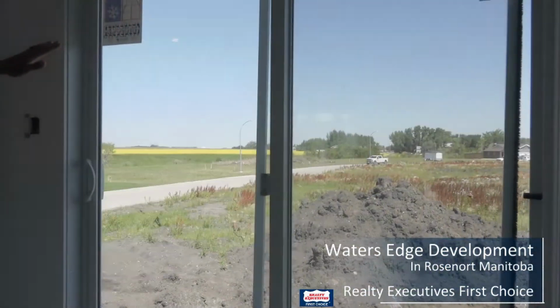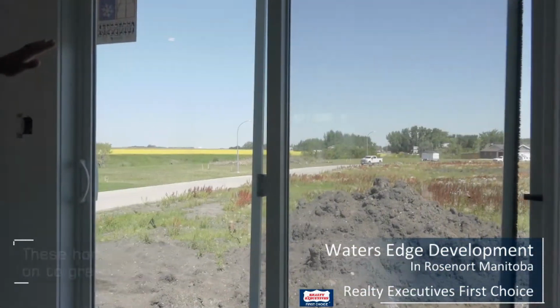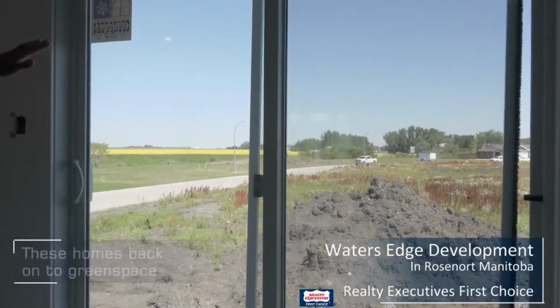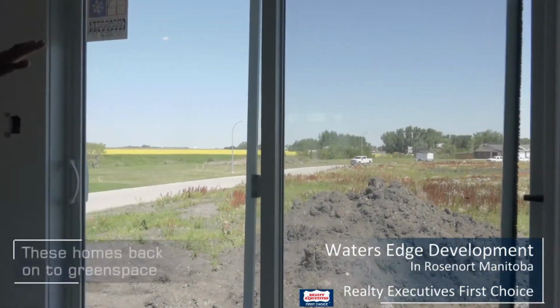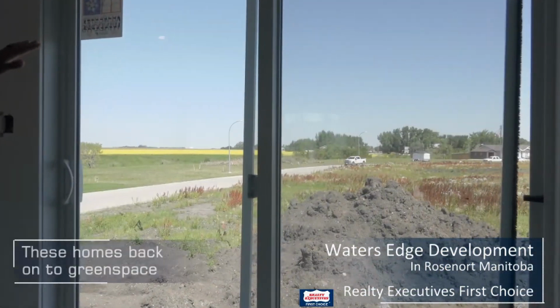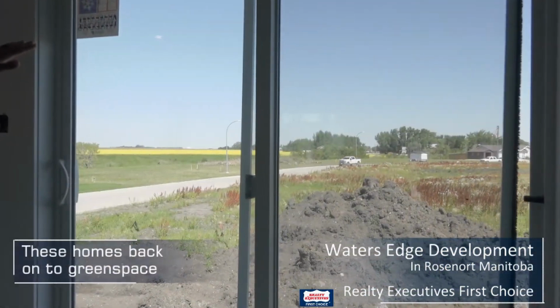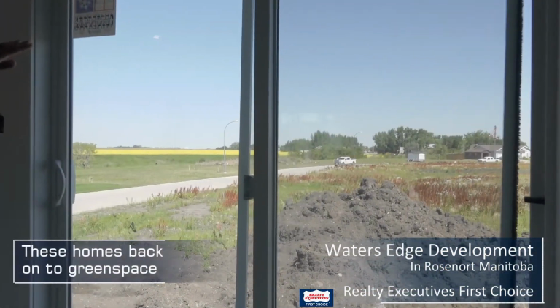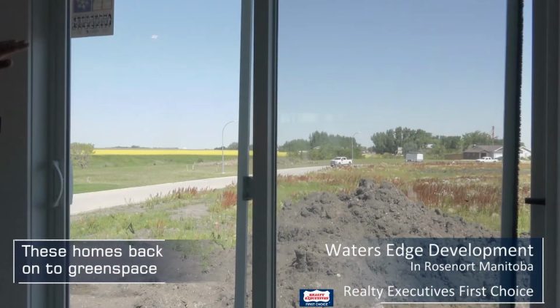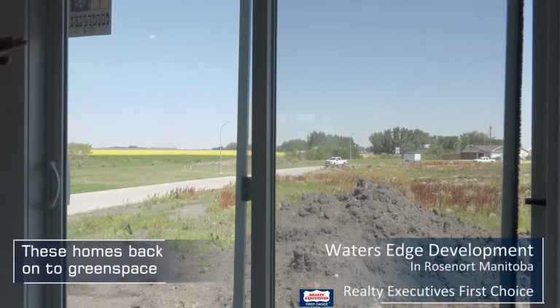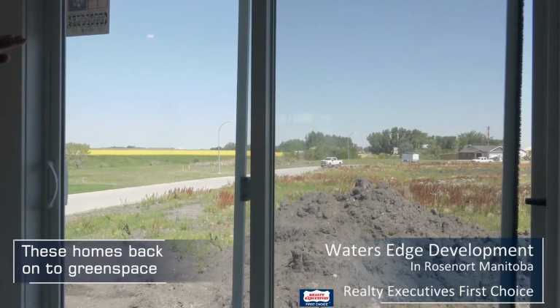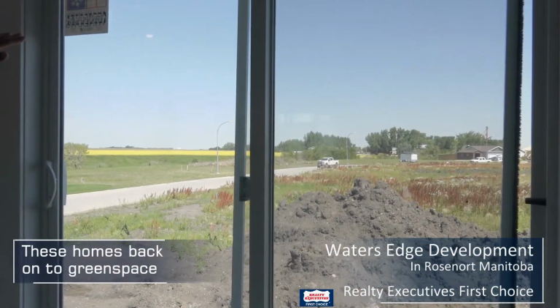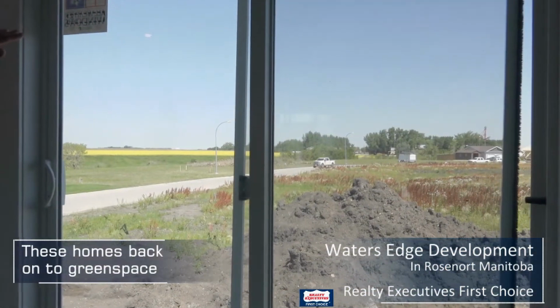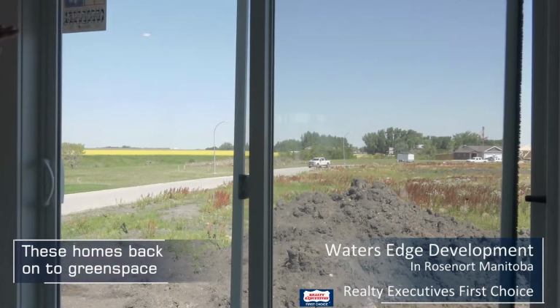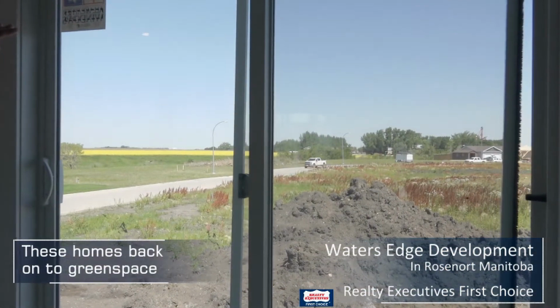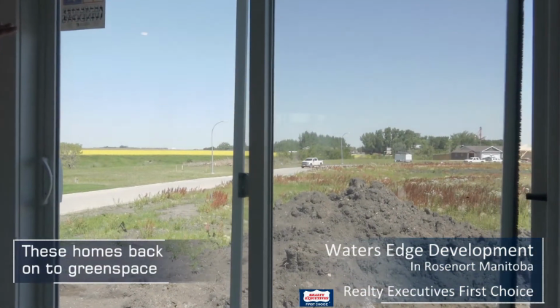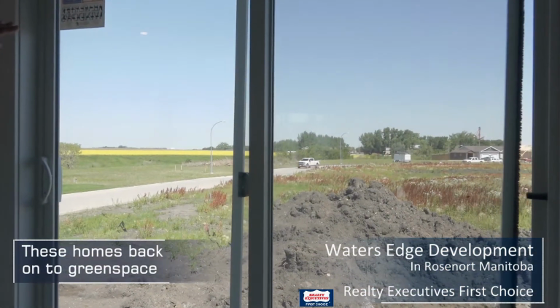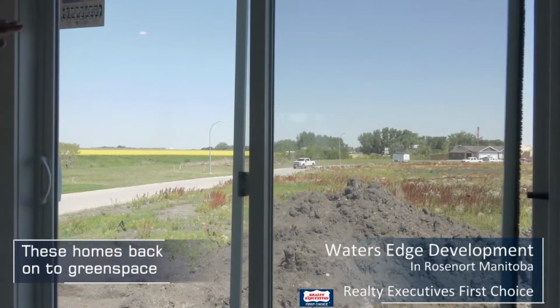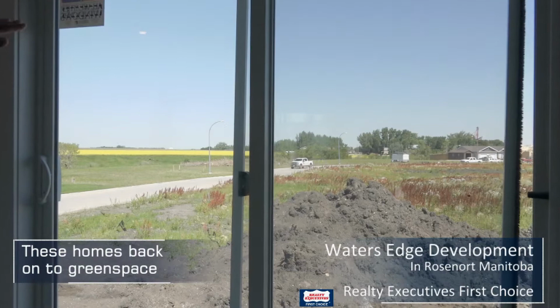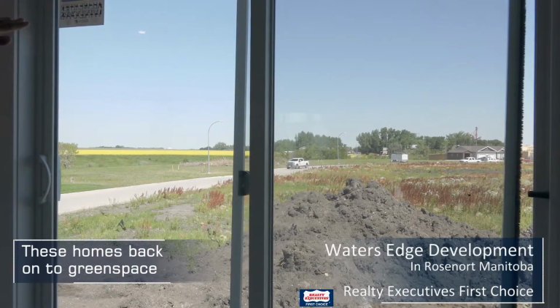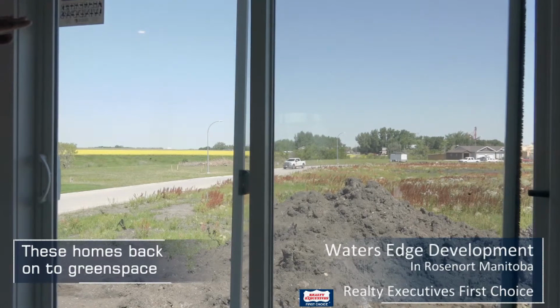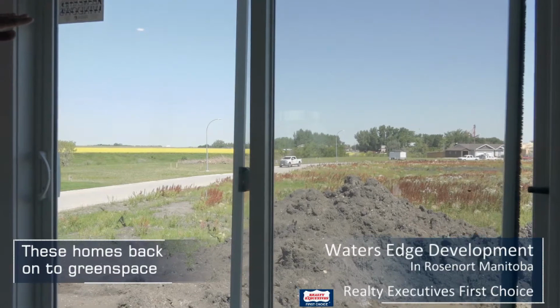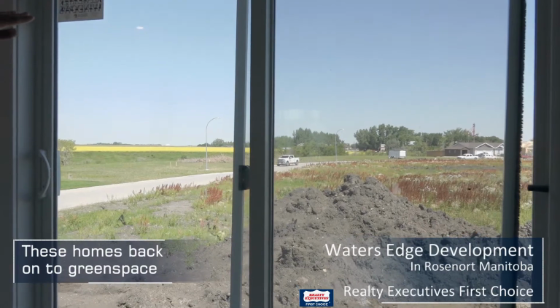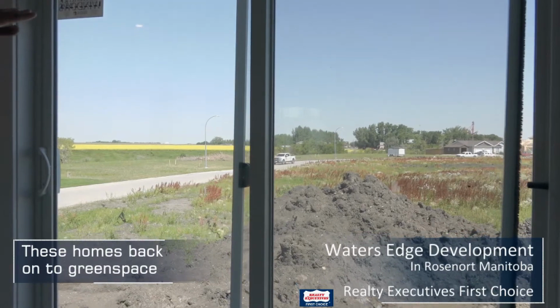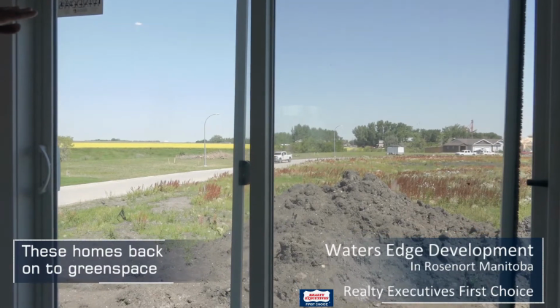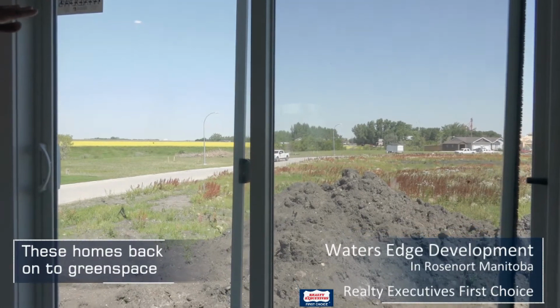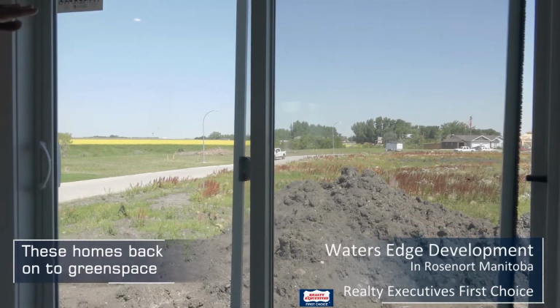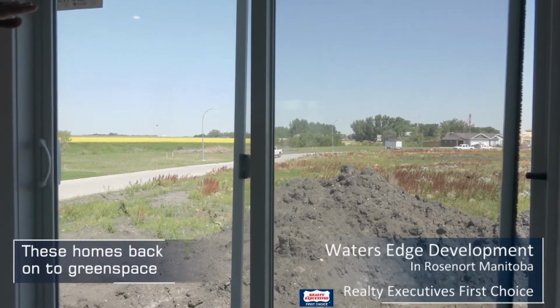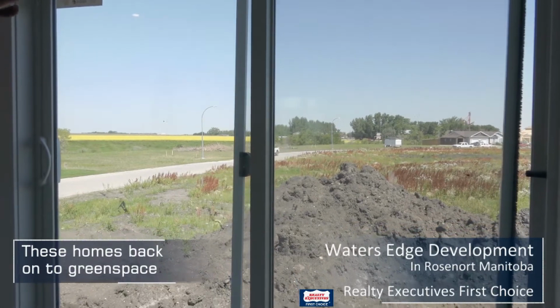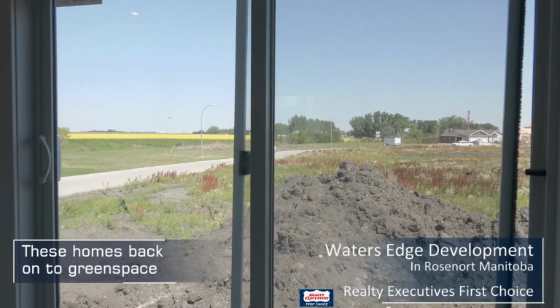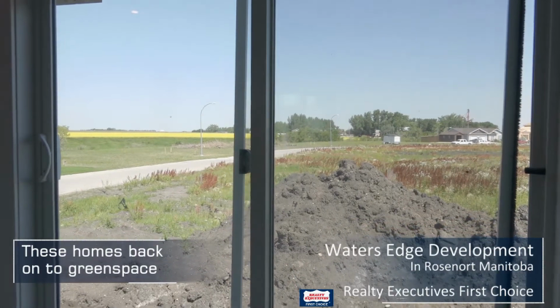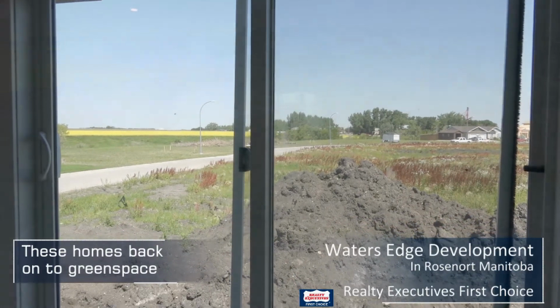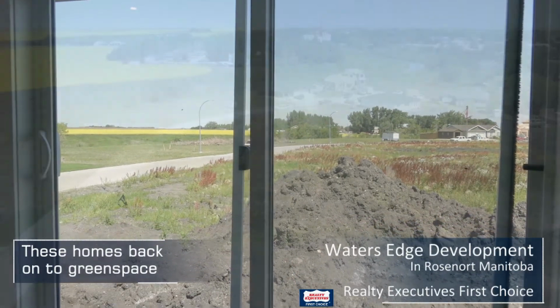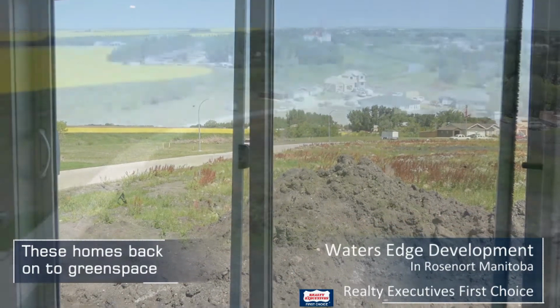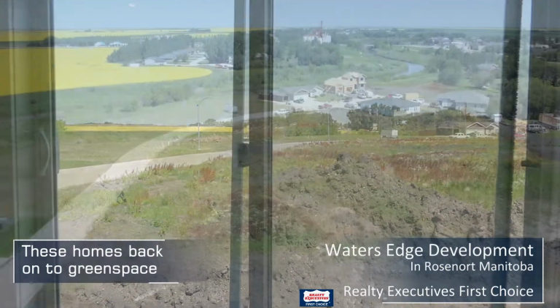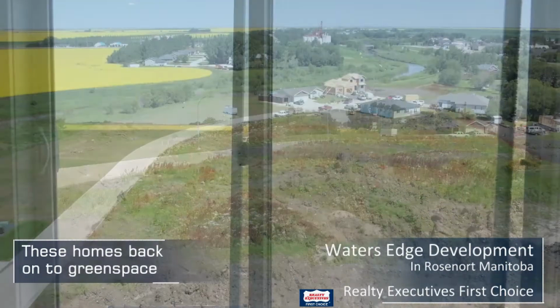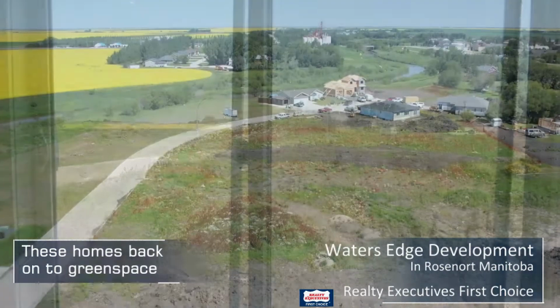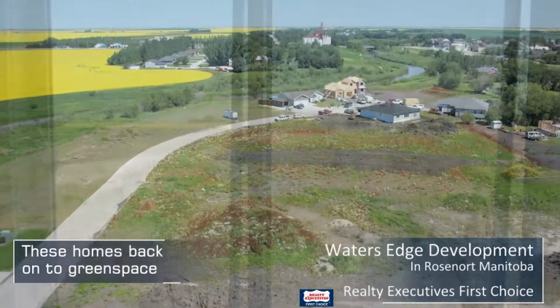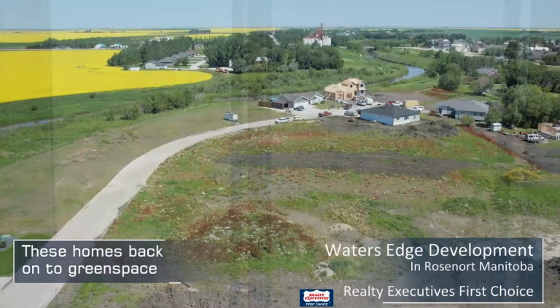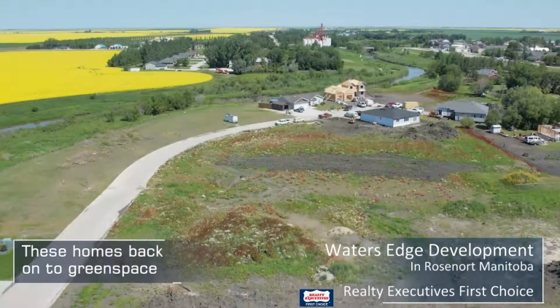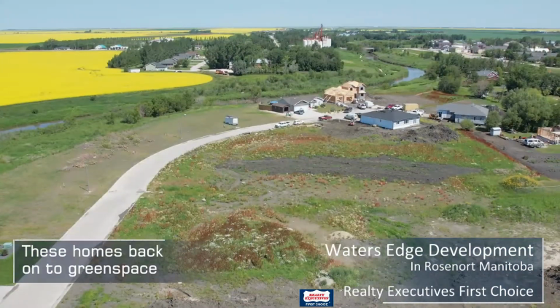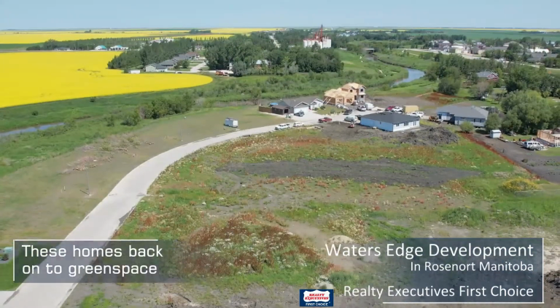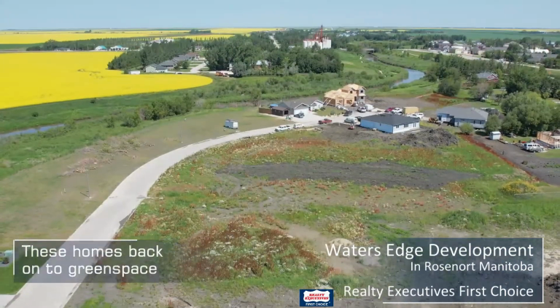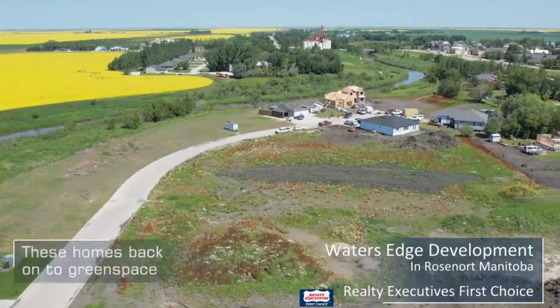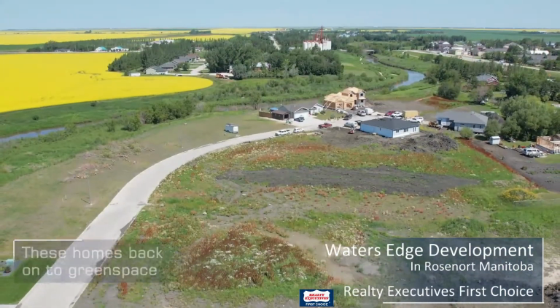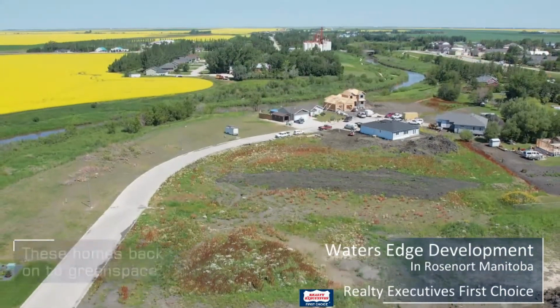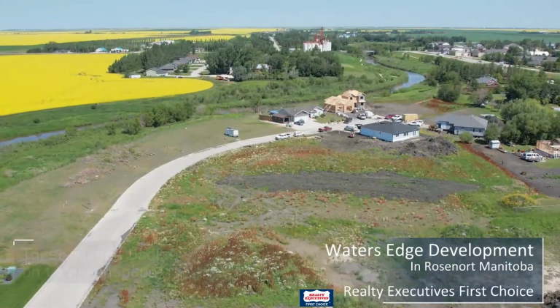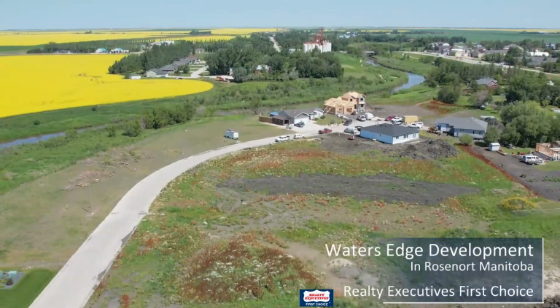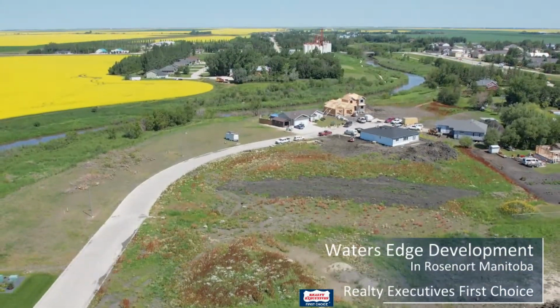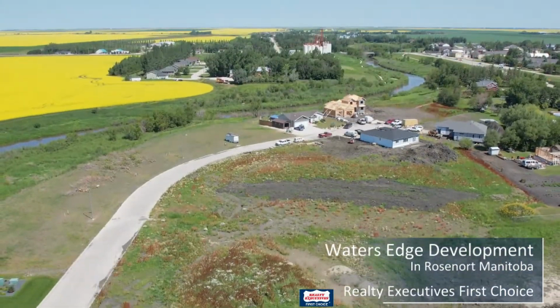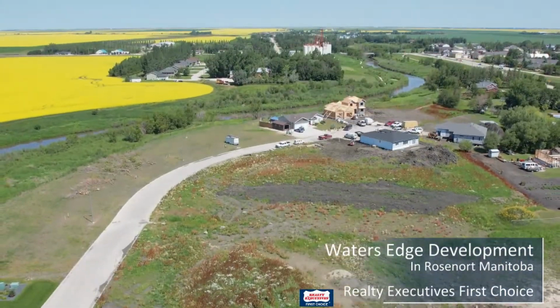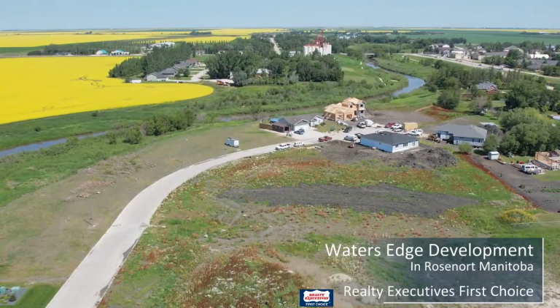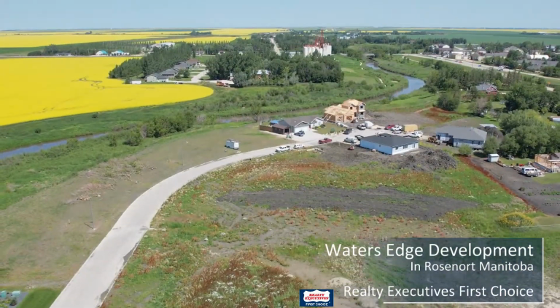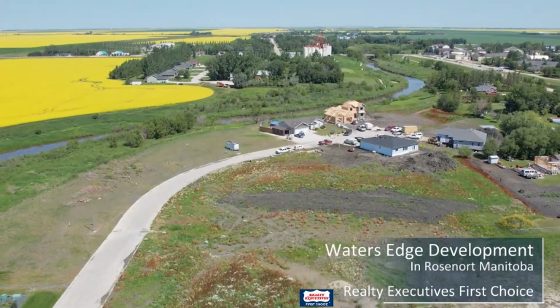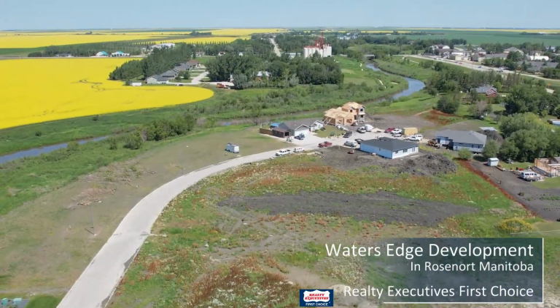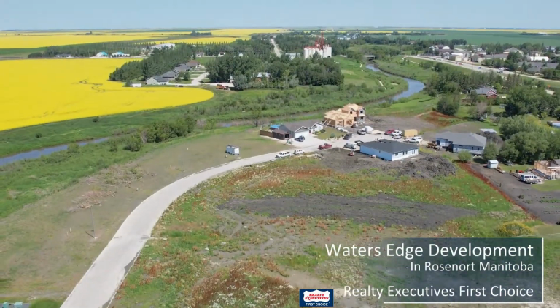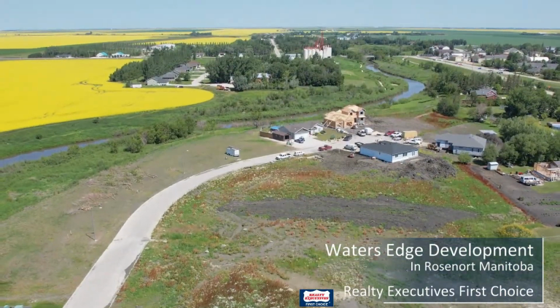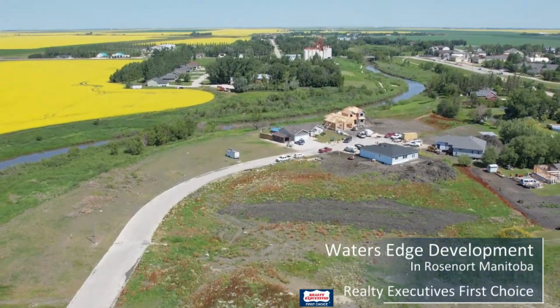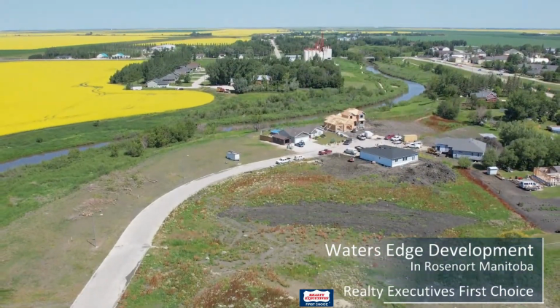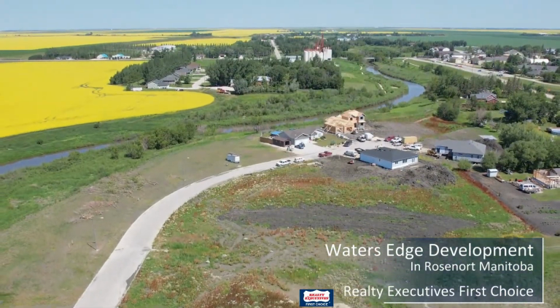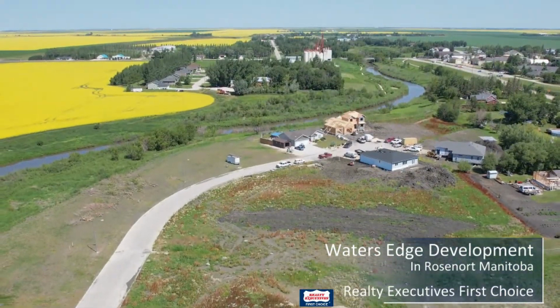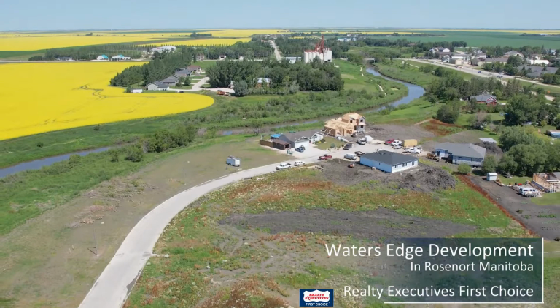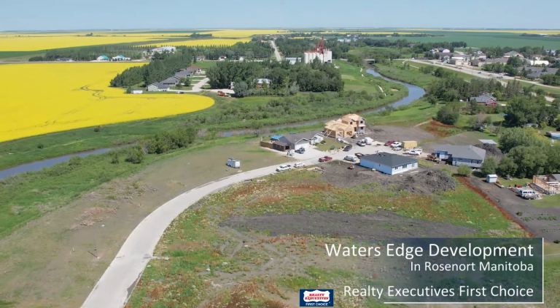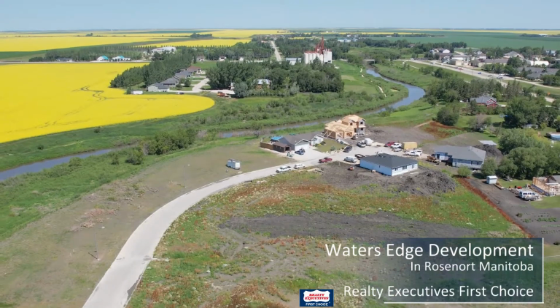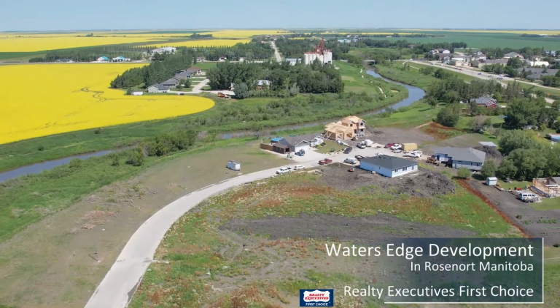This would be your view. Right now it's a bit messy, but this is all green space — such a nice view sitting on your back deck.